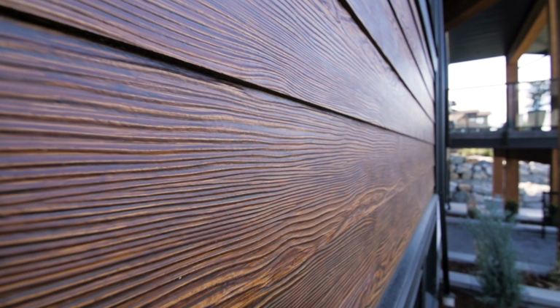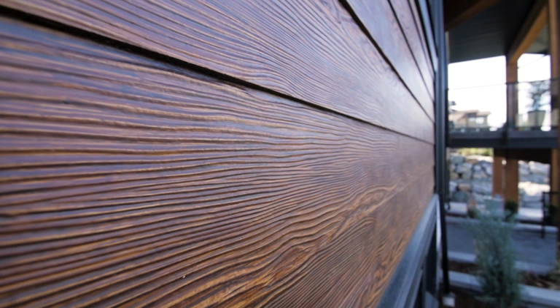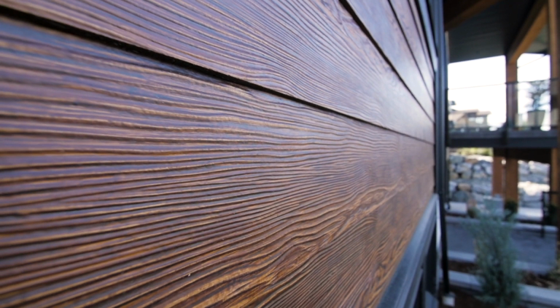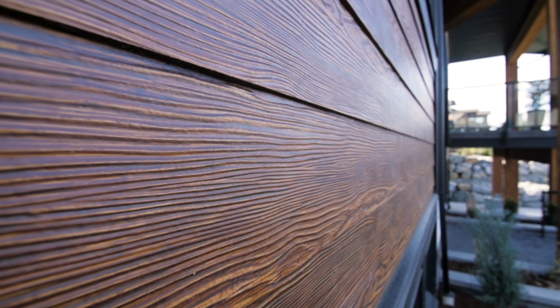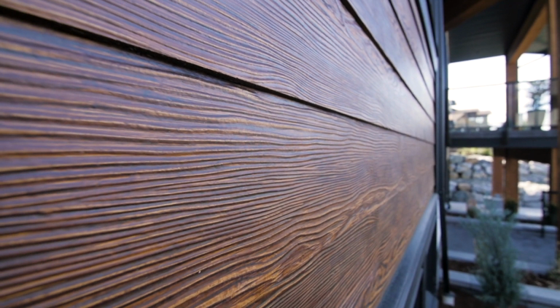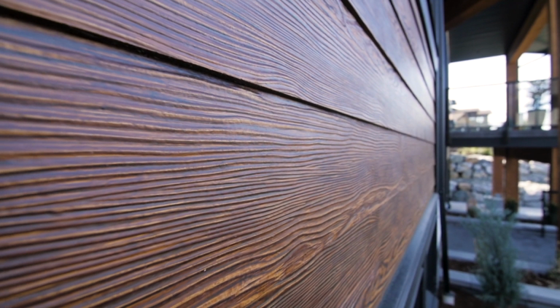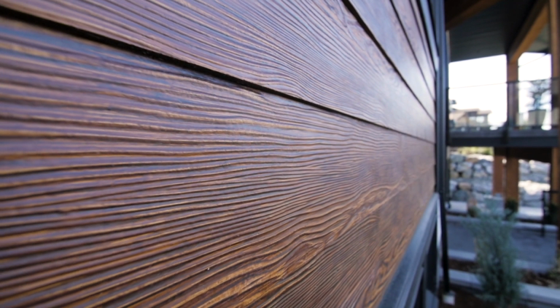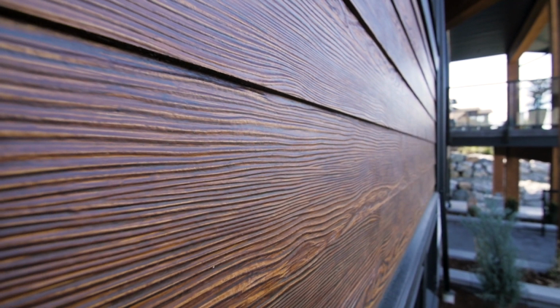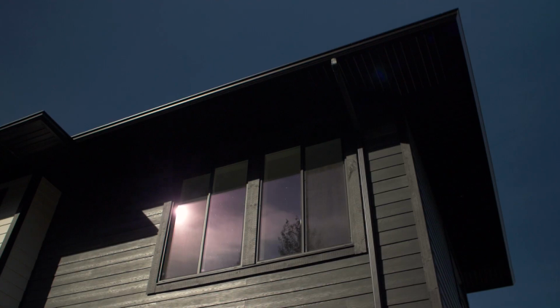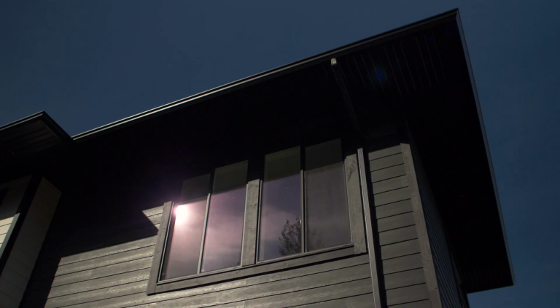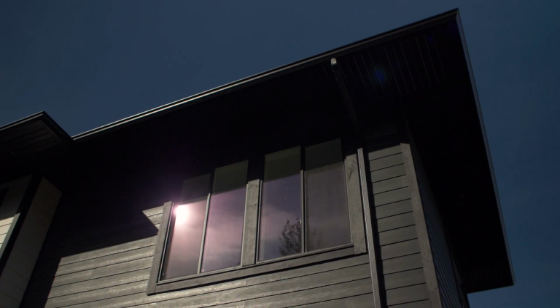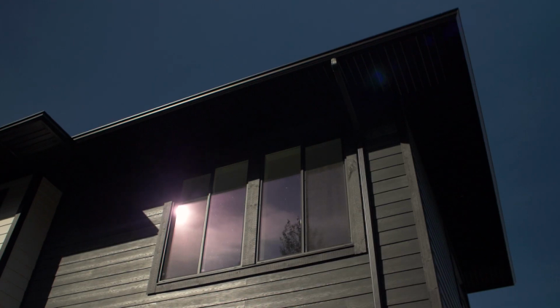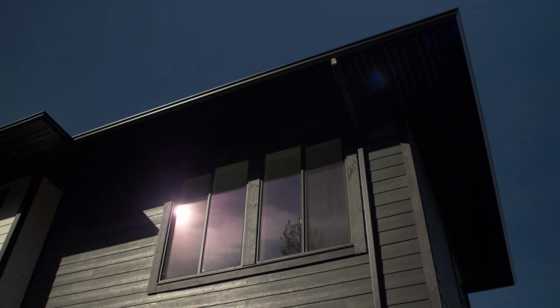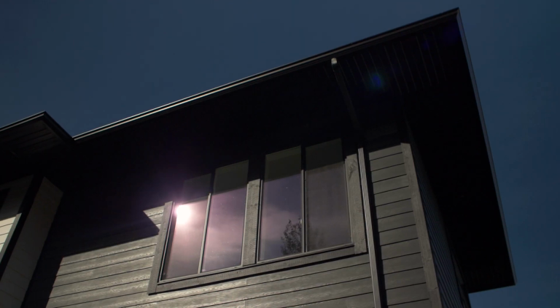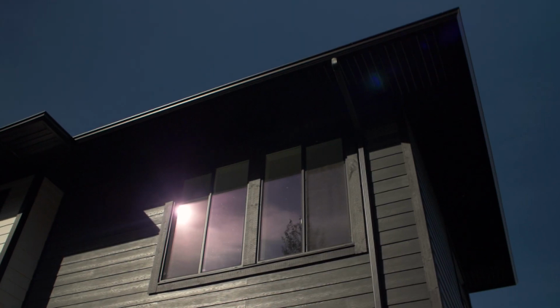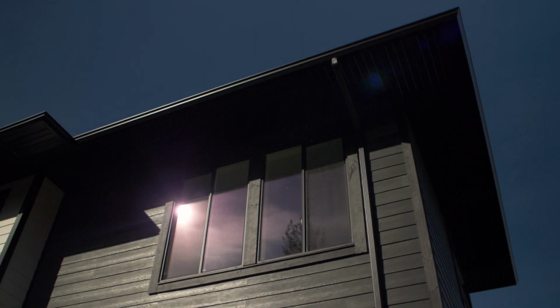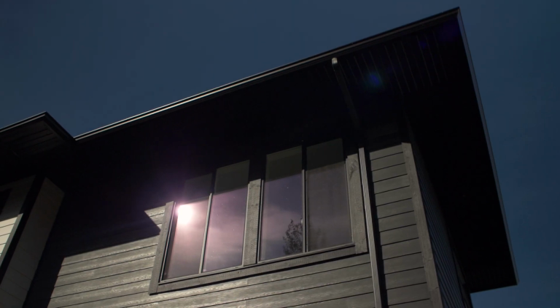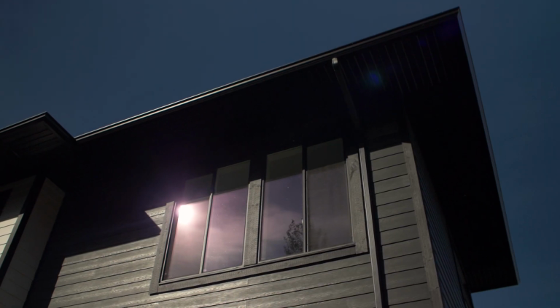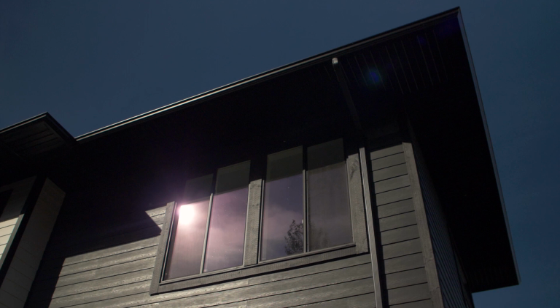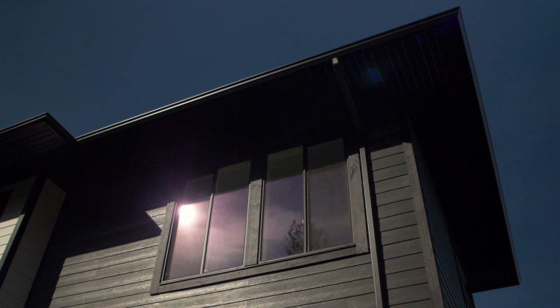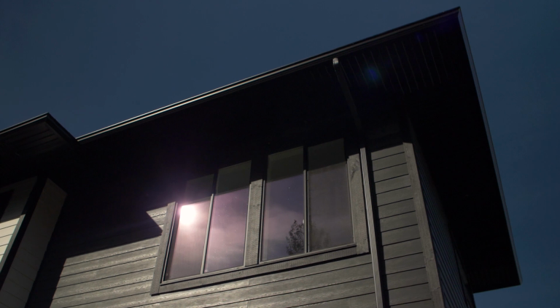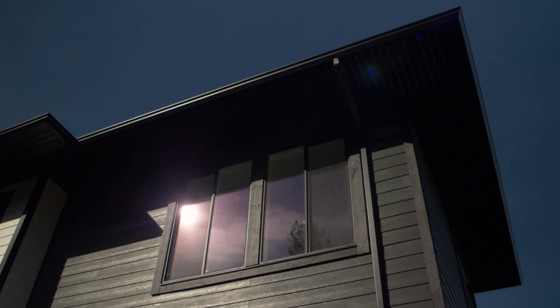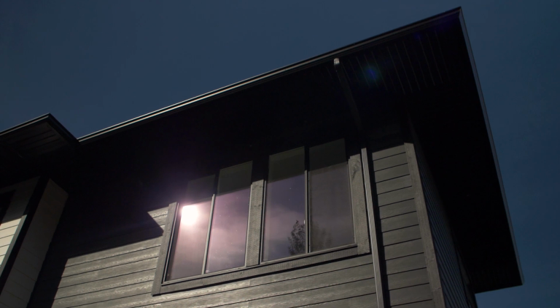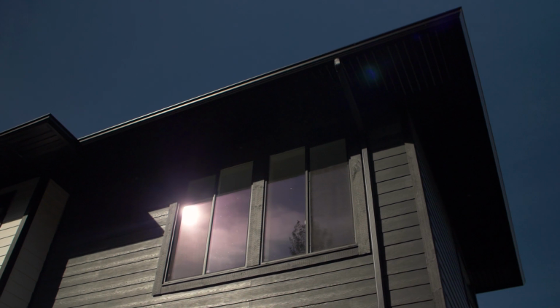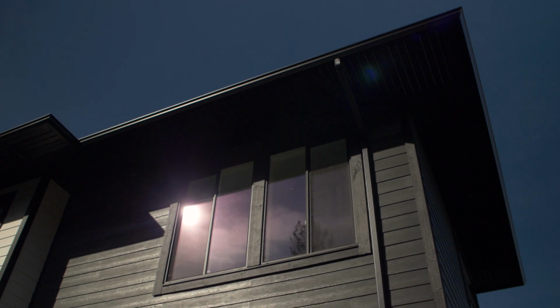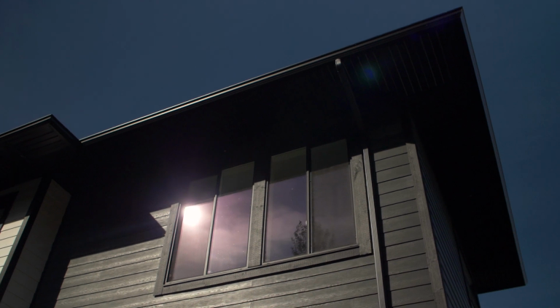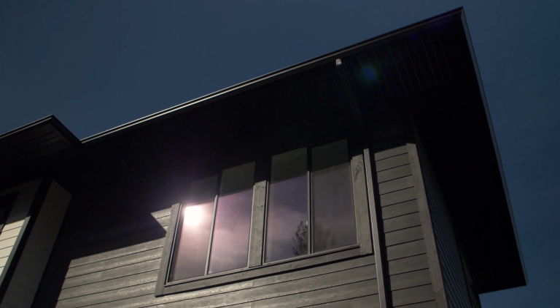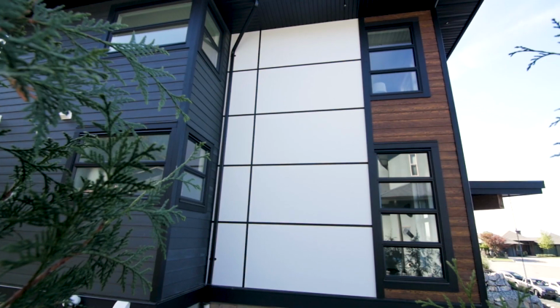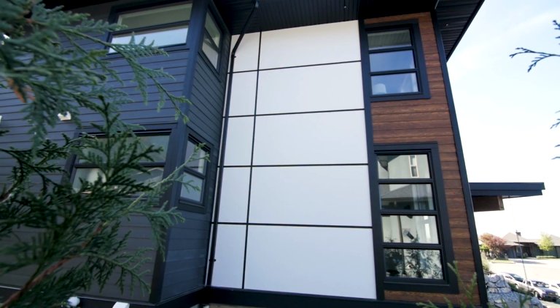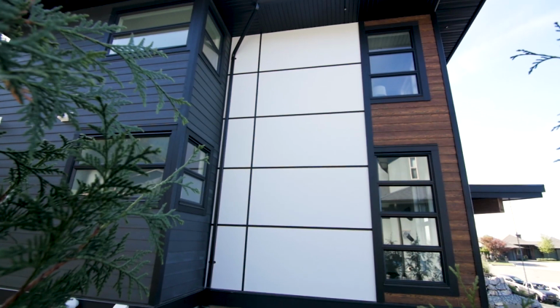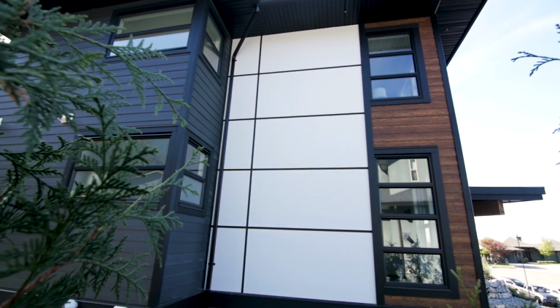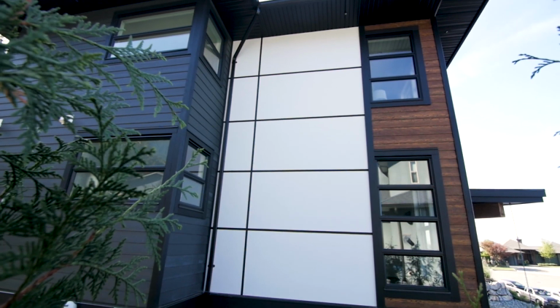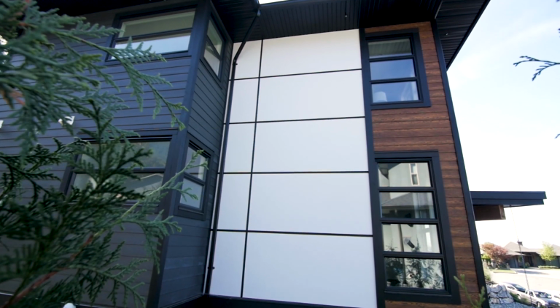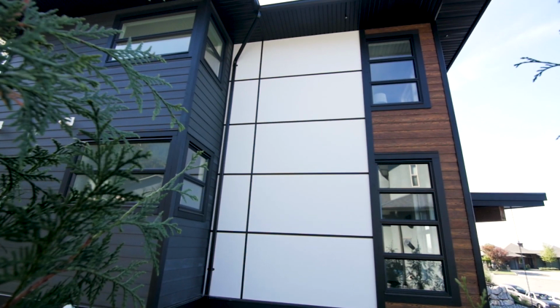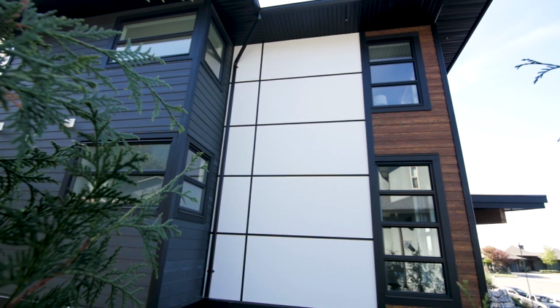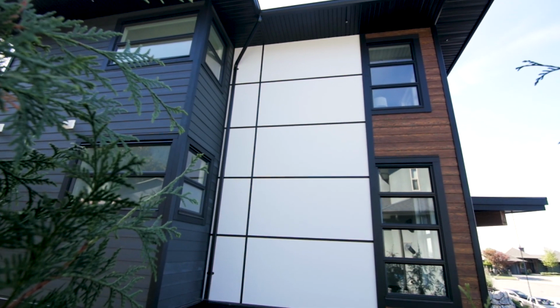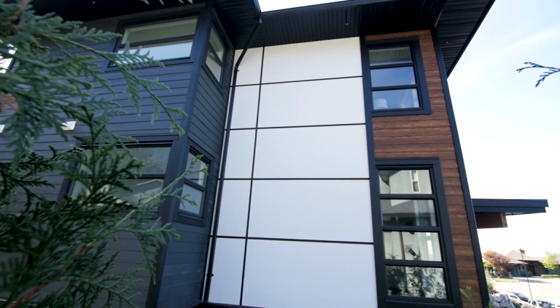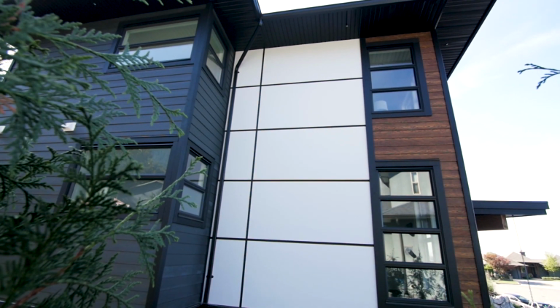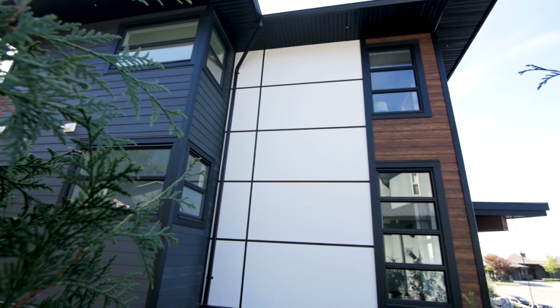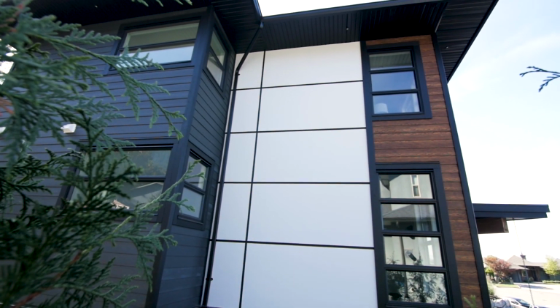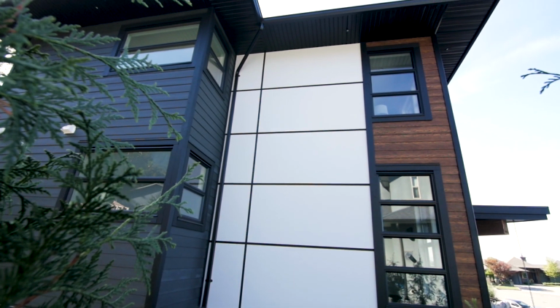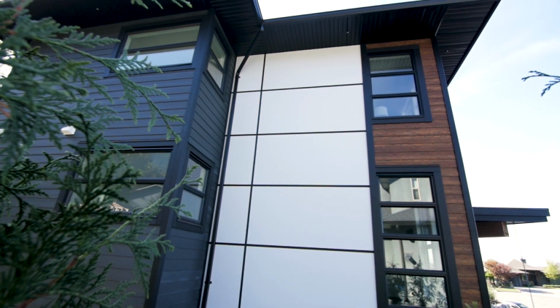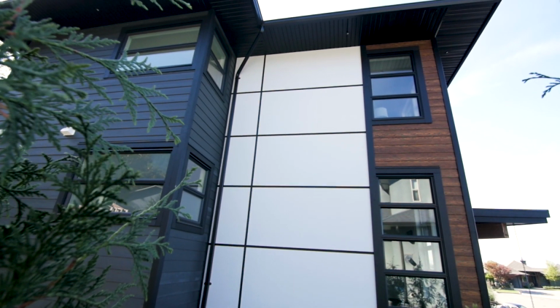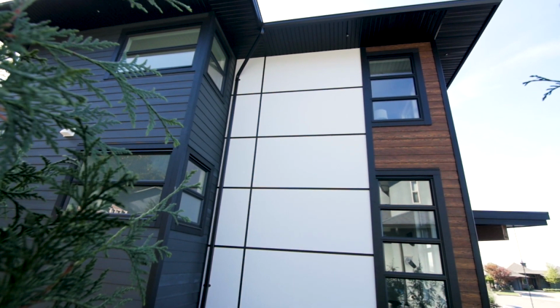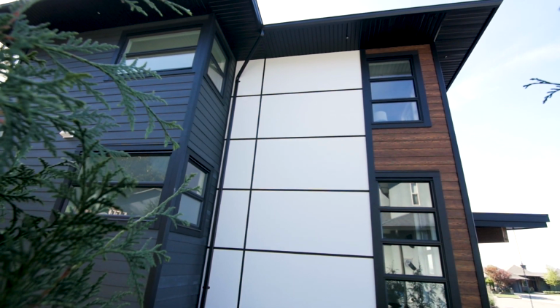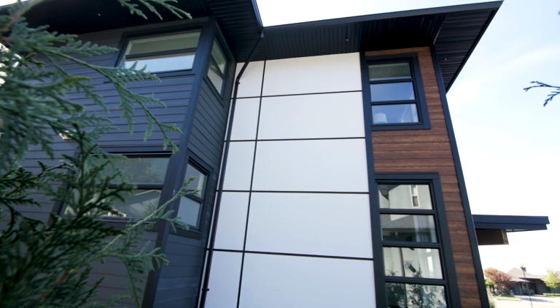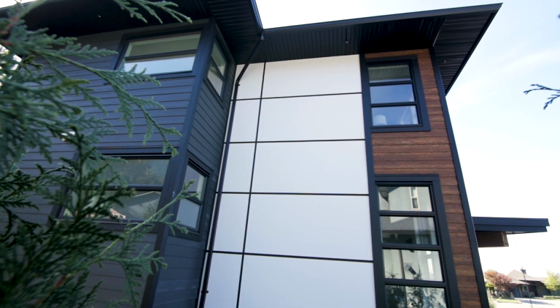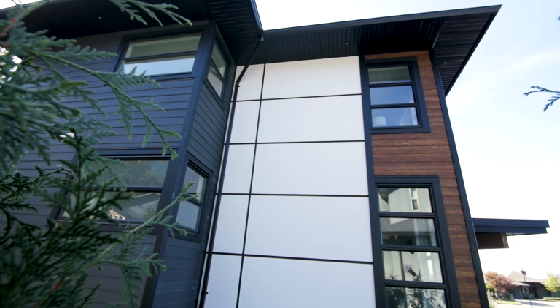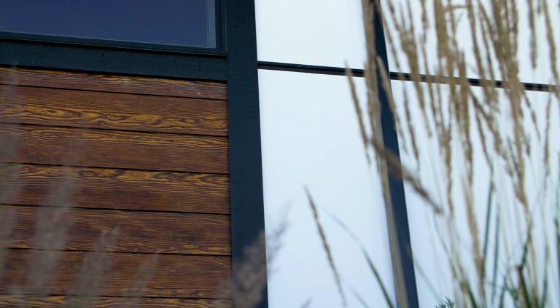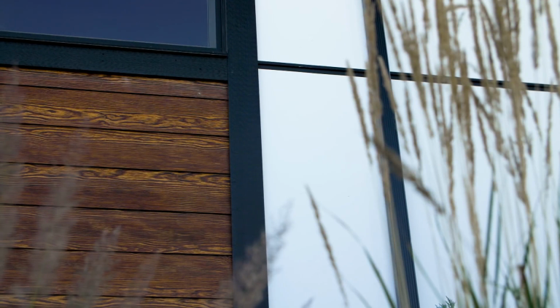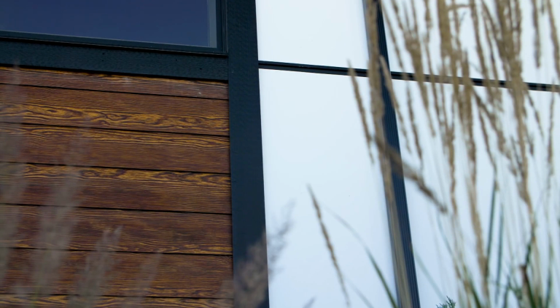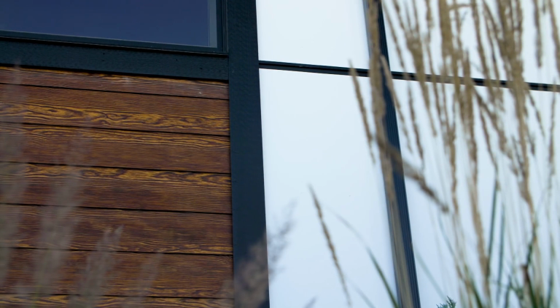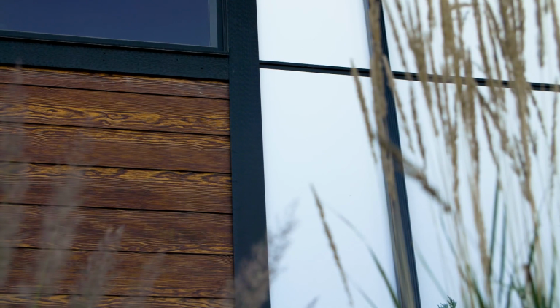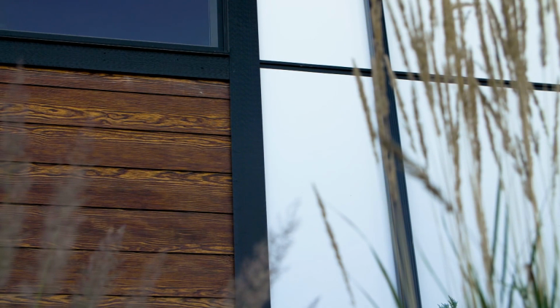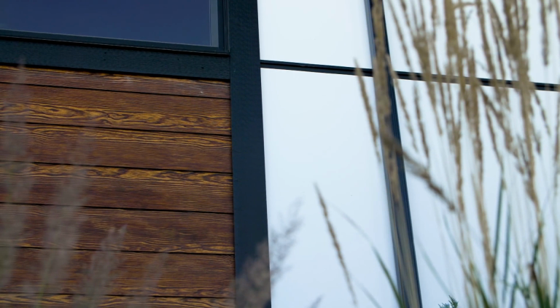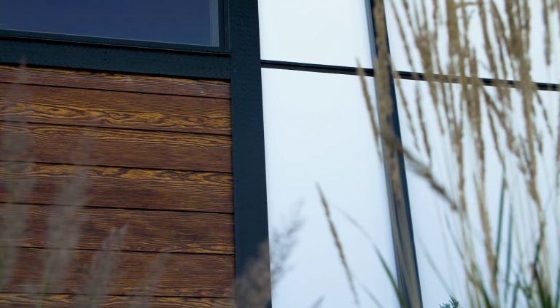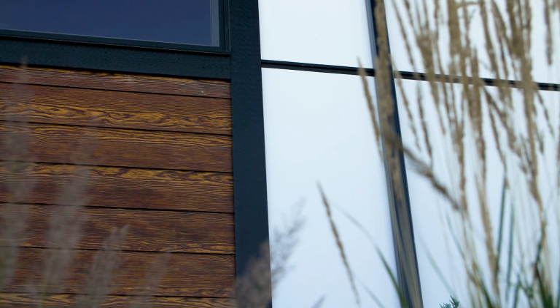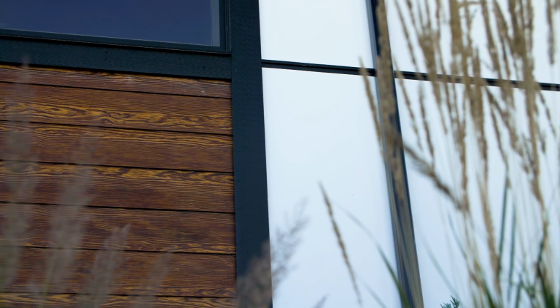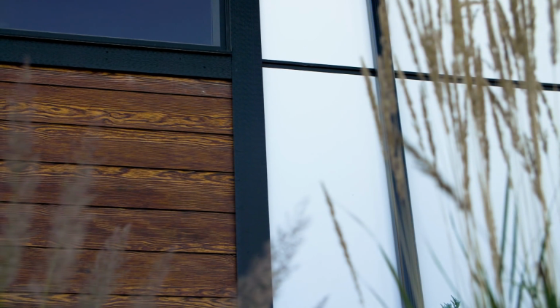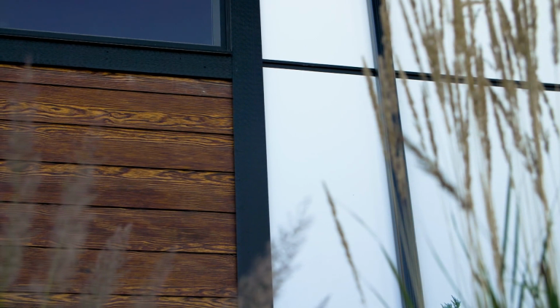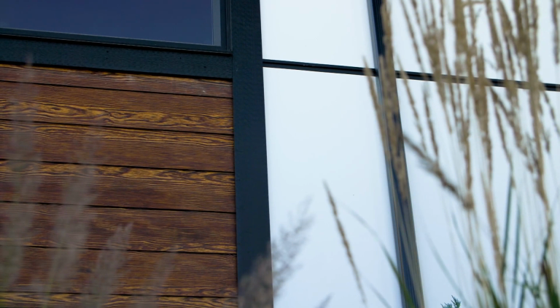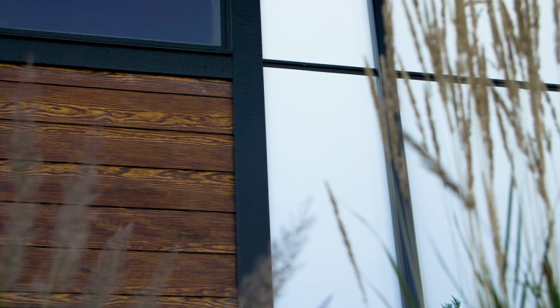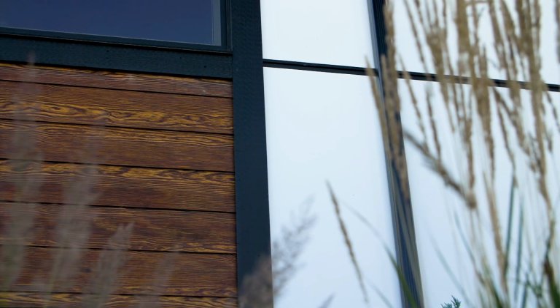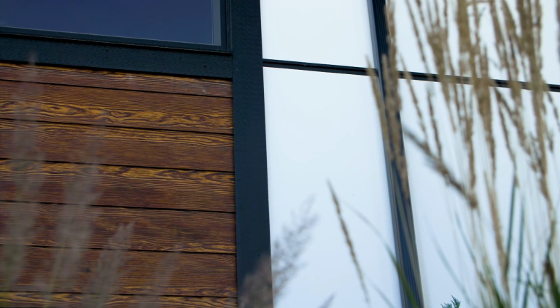On the West Coast, we love the sunshine and the rain. And with factory coated siding and trim, you can install these products during any season.